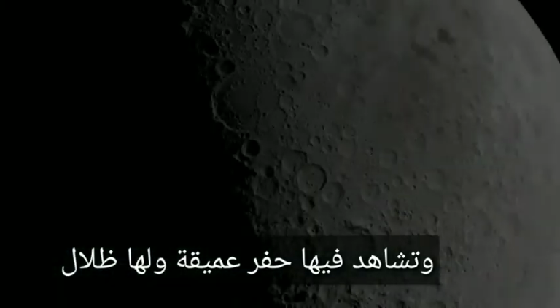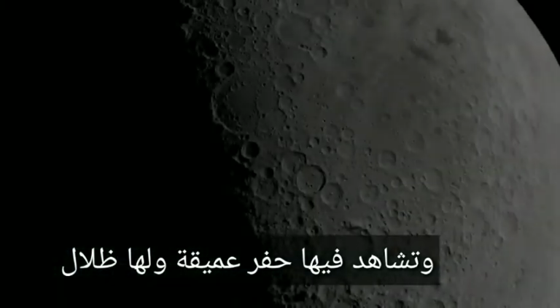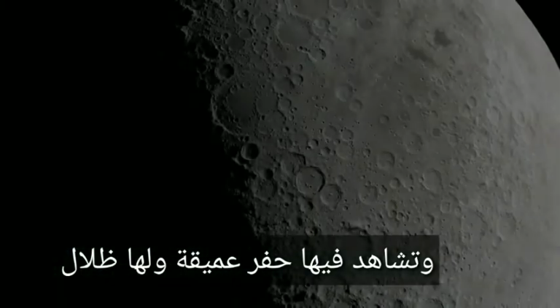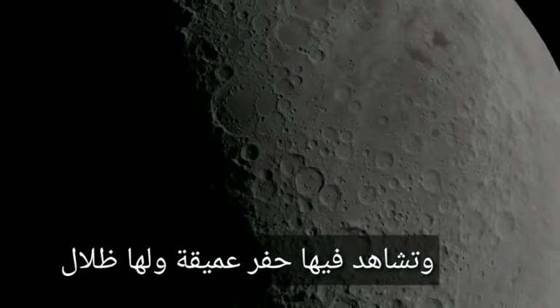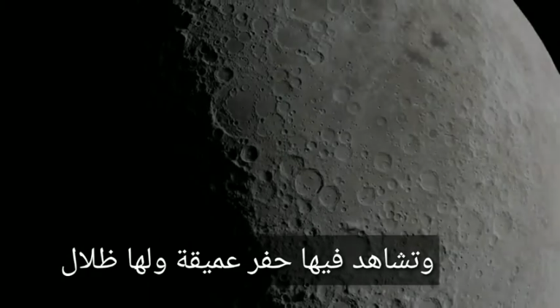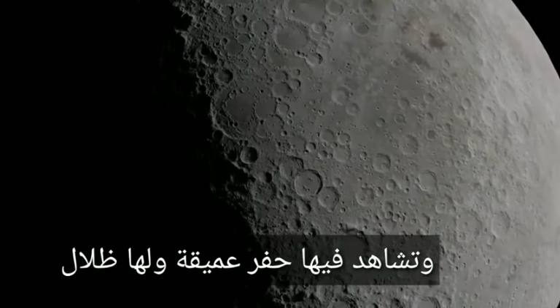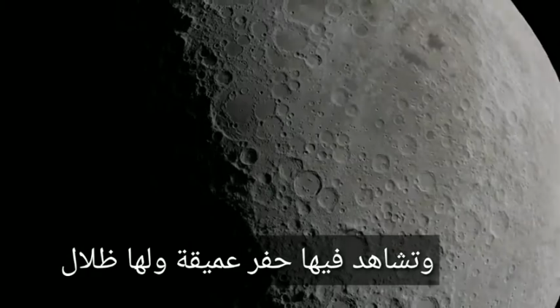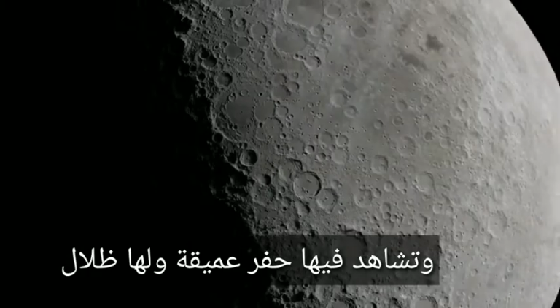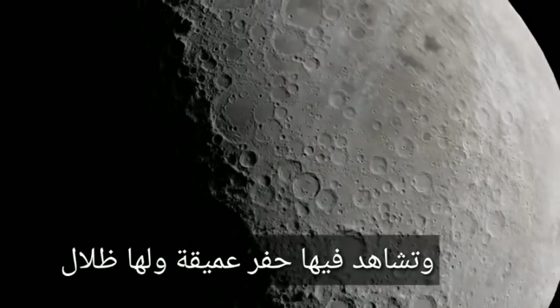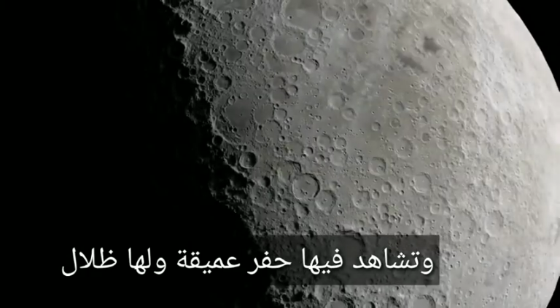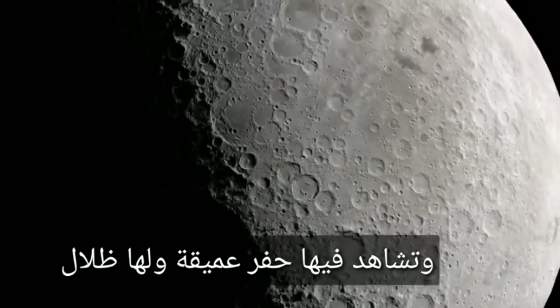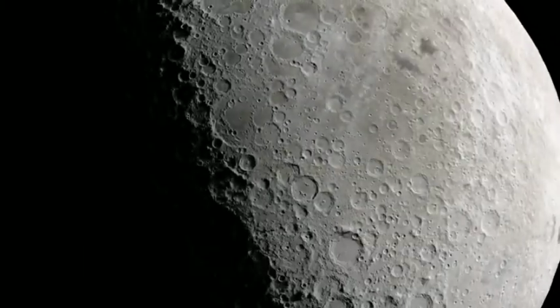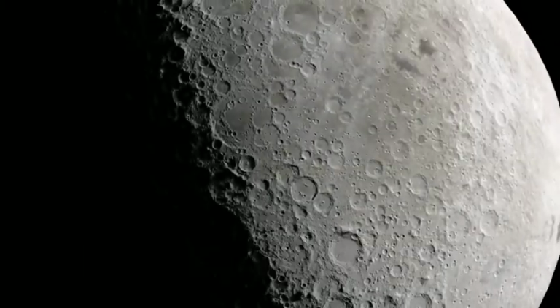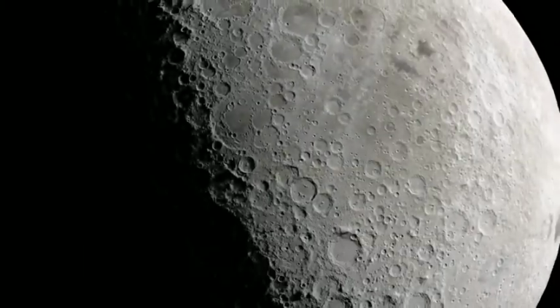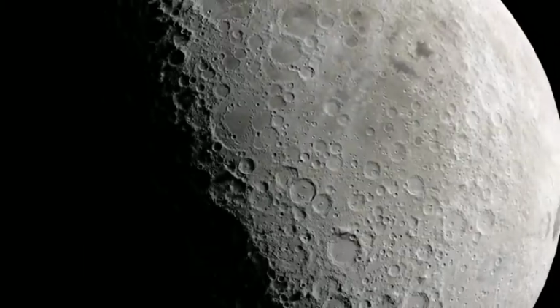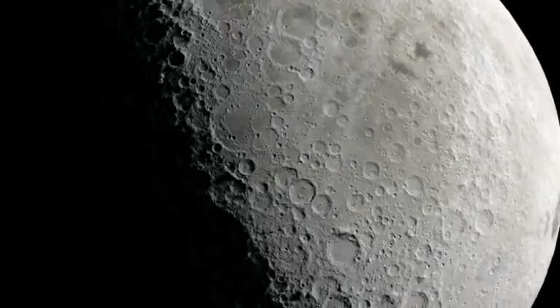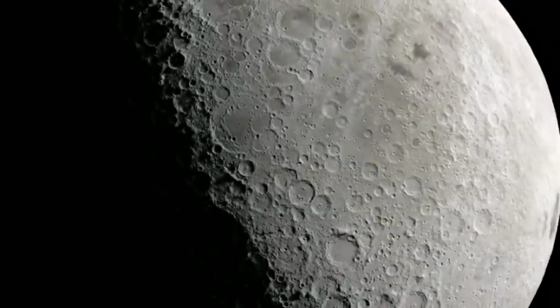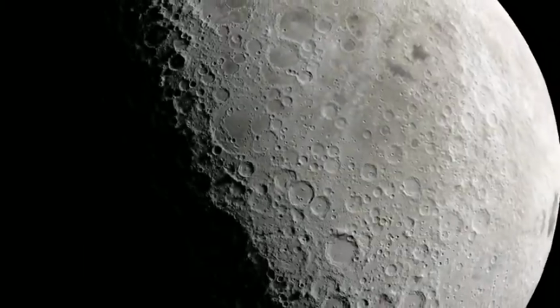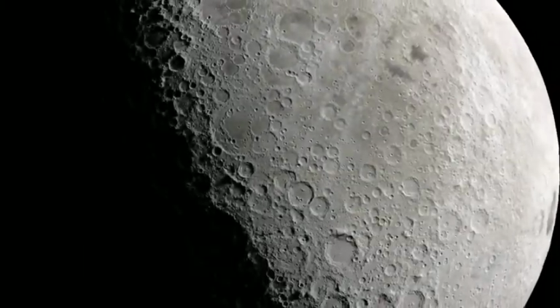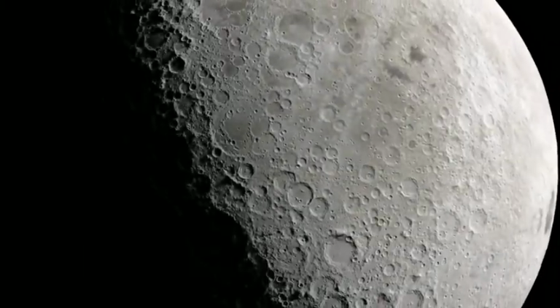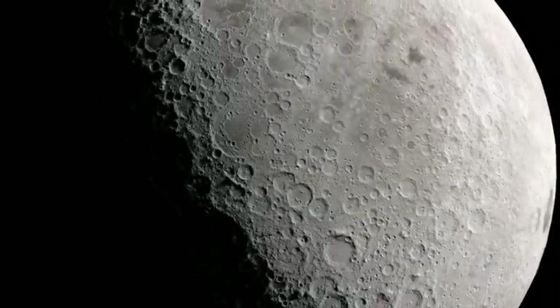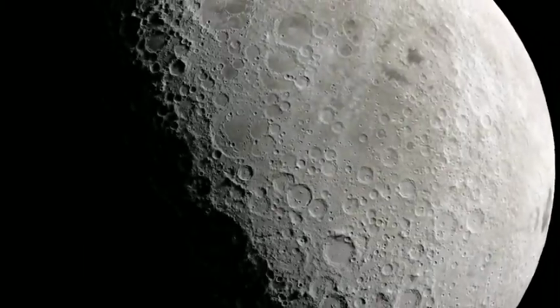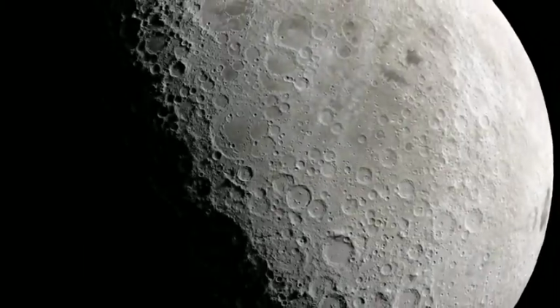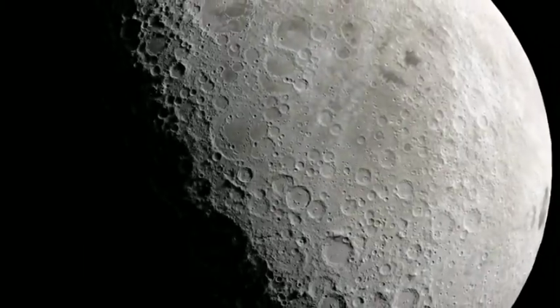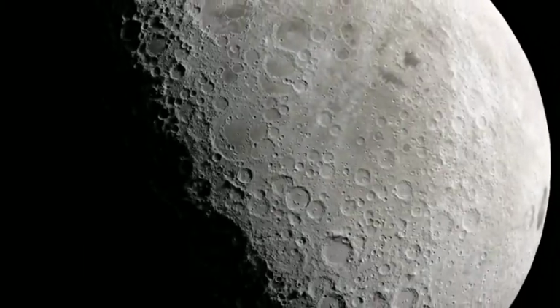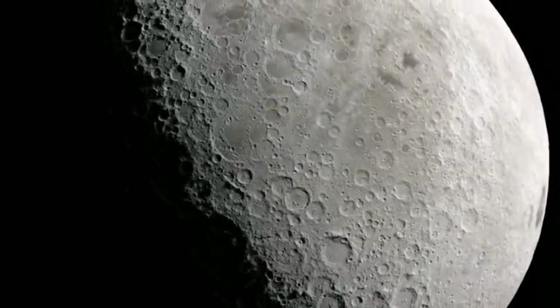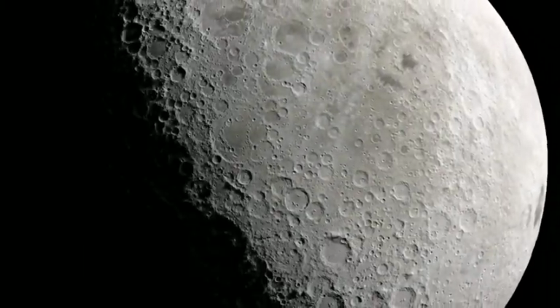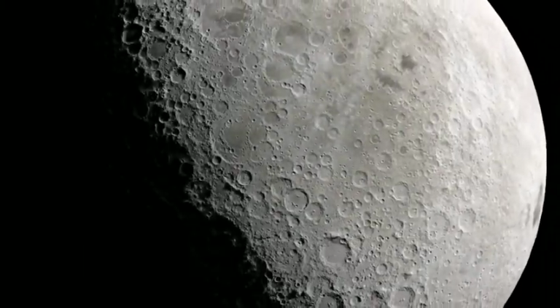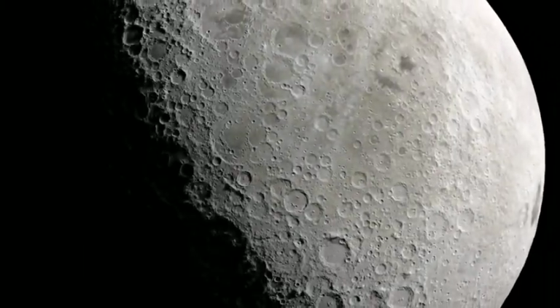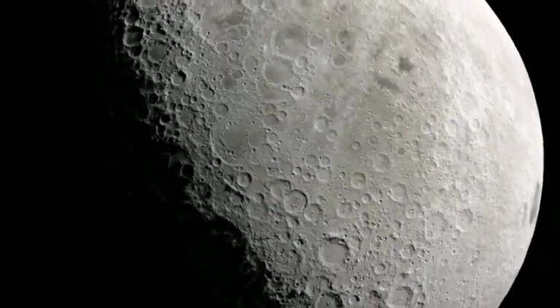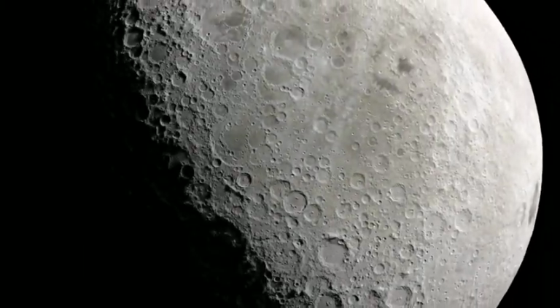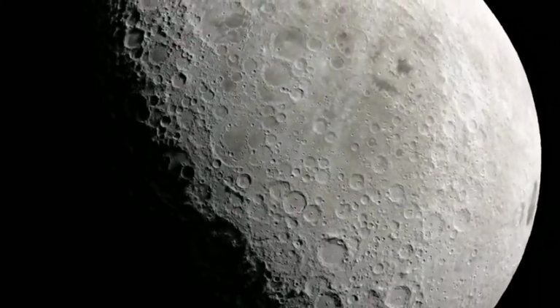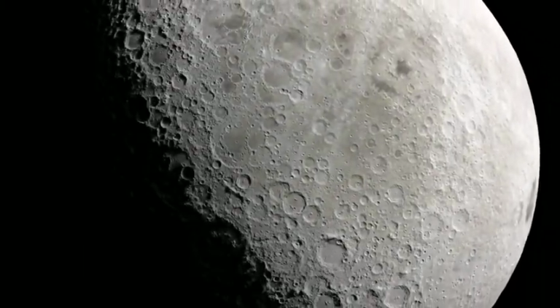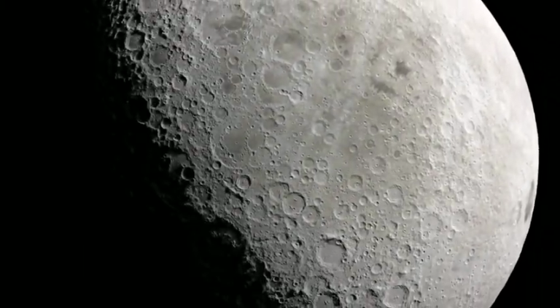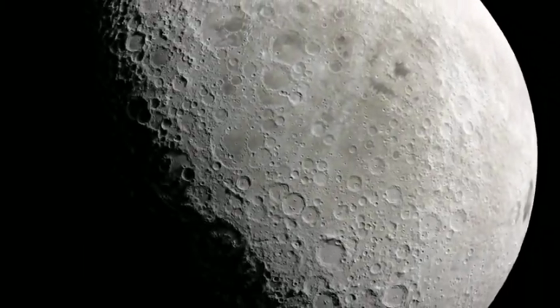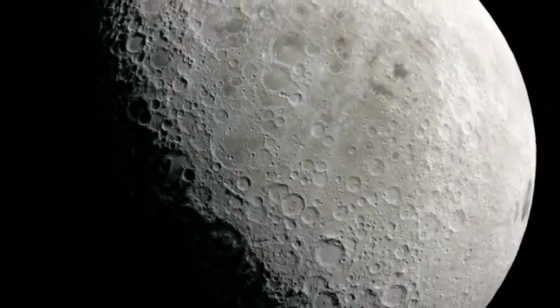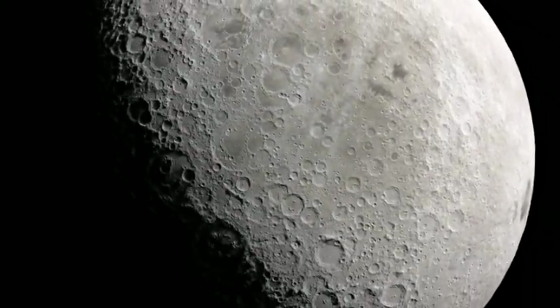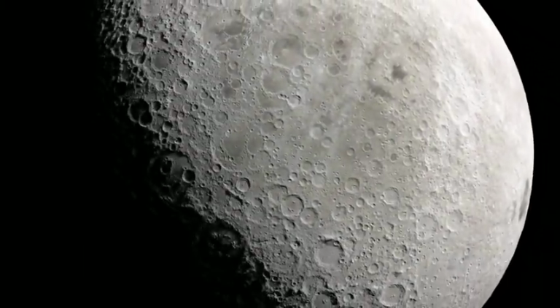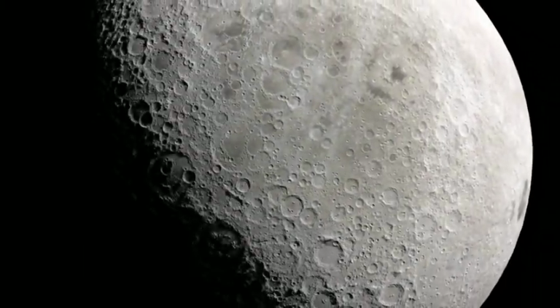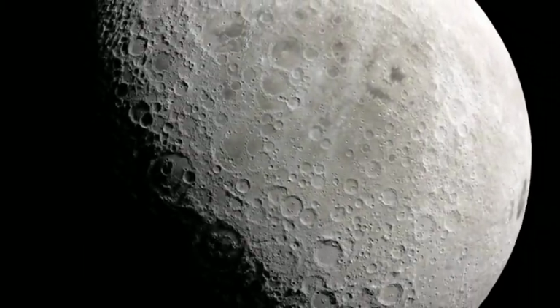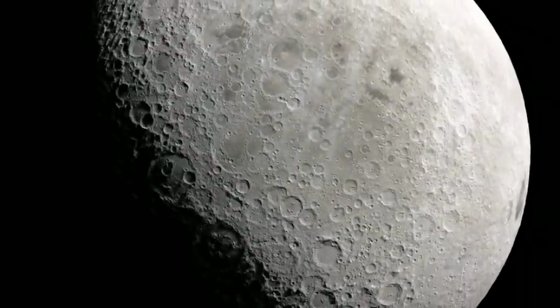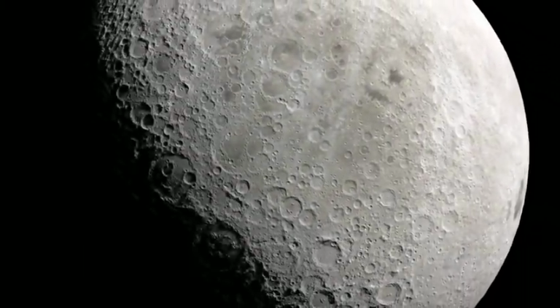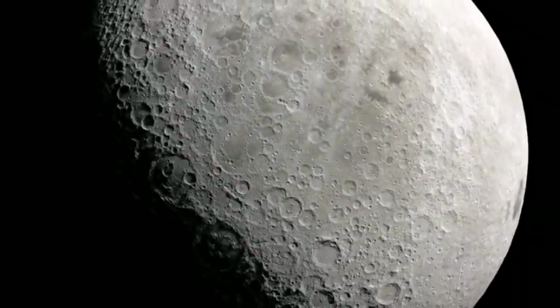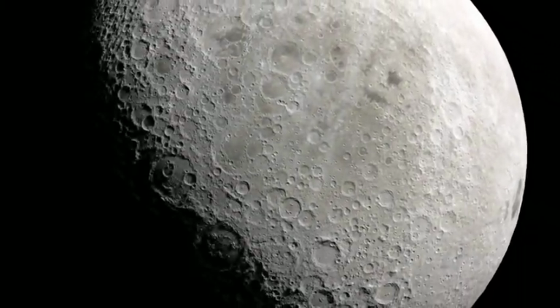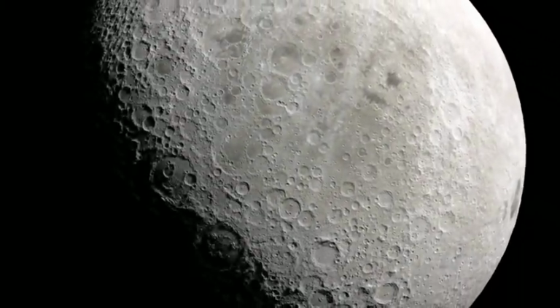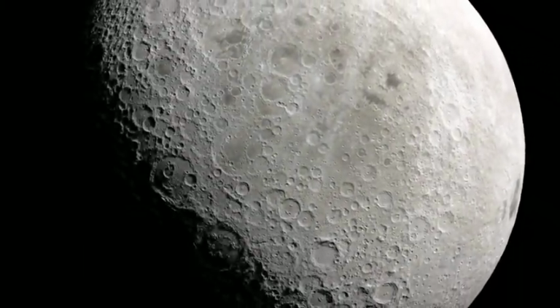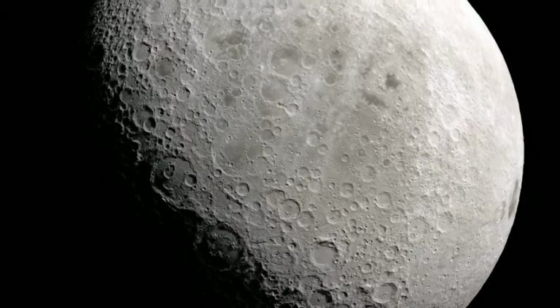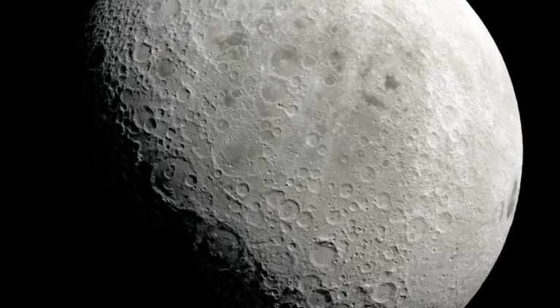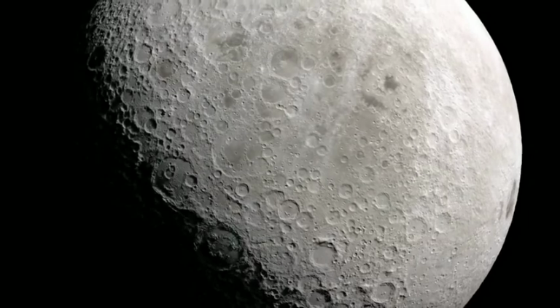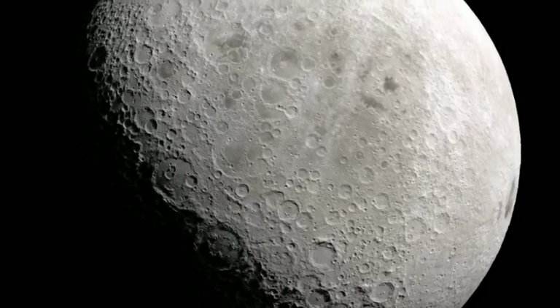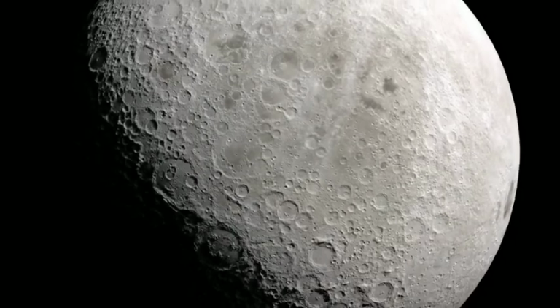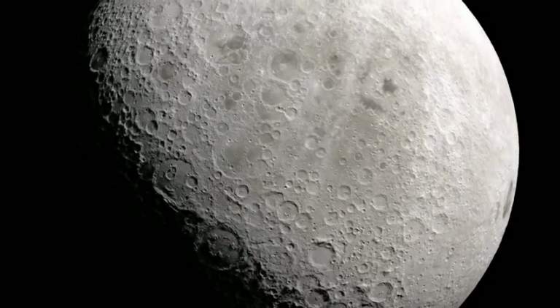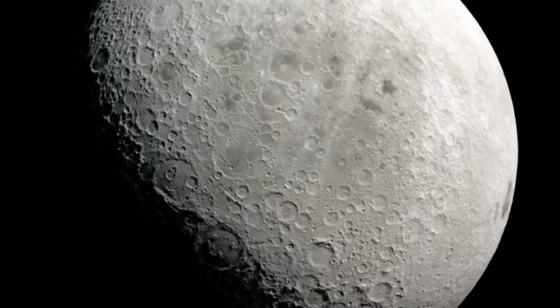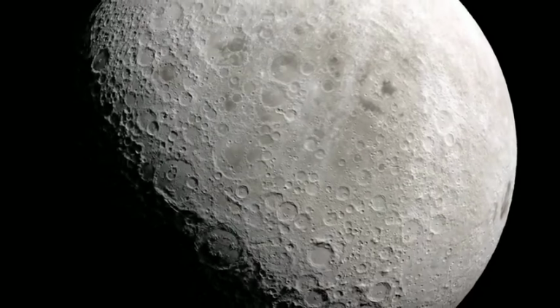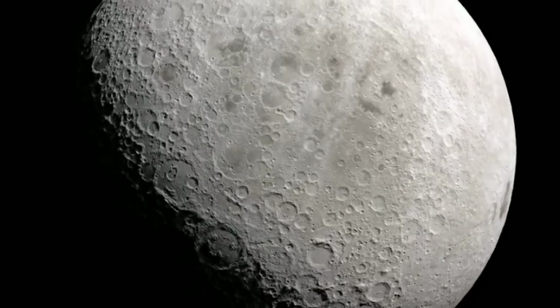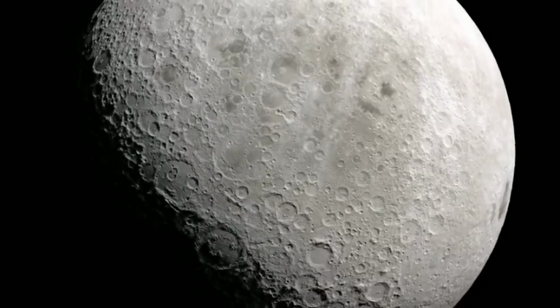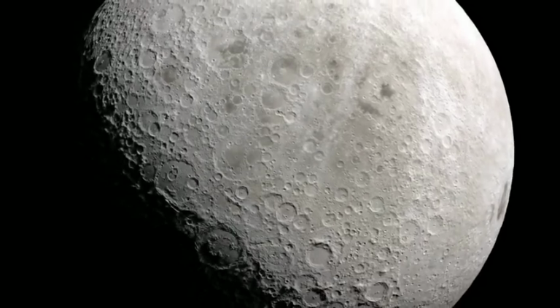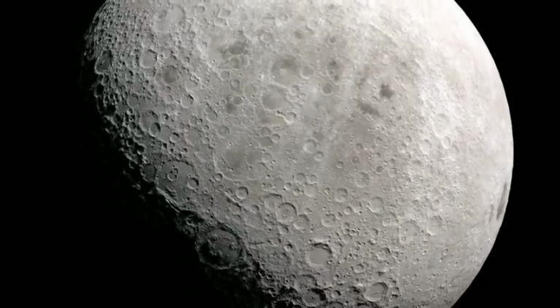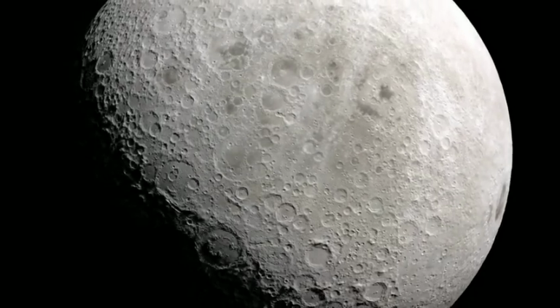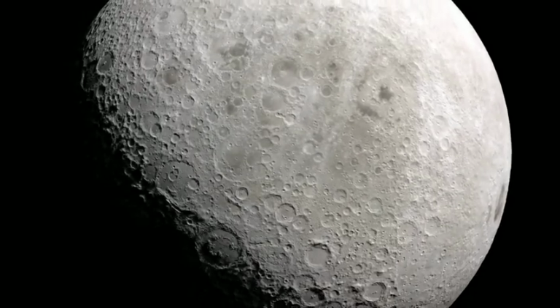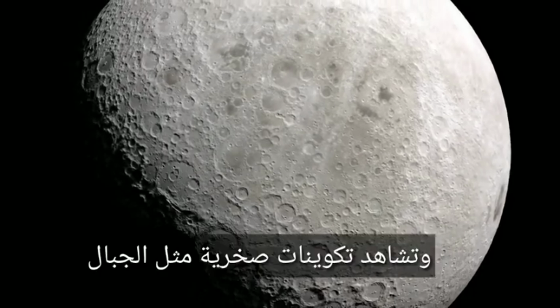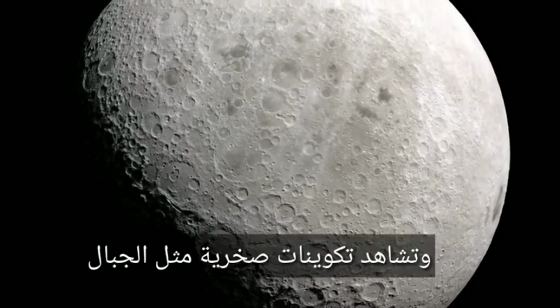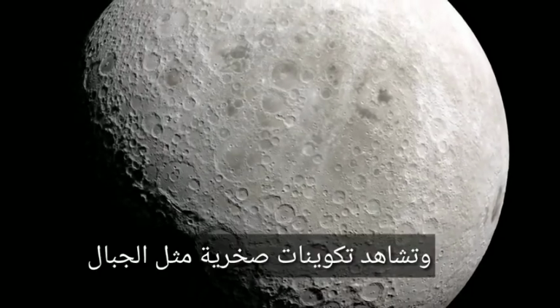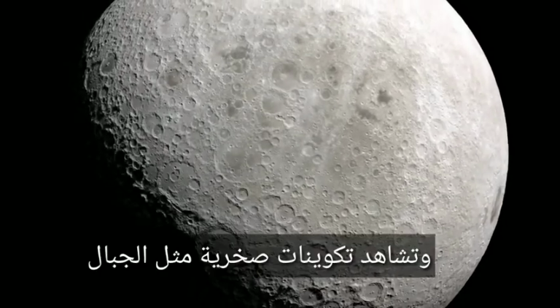Some impacts are invisible for other reasons. Although the ancient South Pole-Aitken Basin is difficult to see from orbit because it is so large.